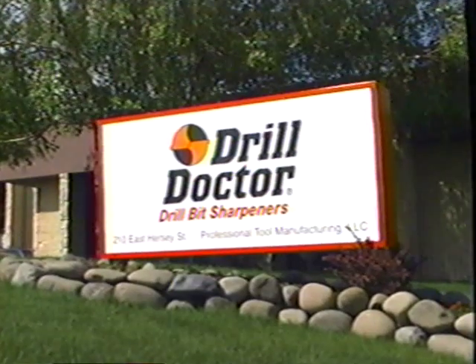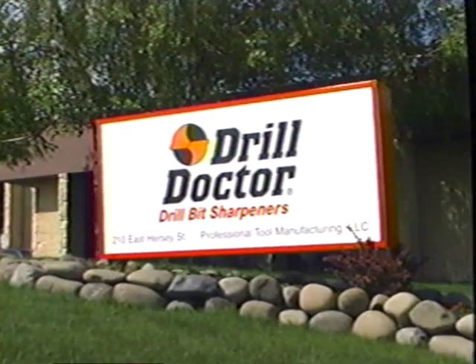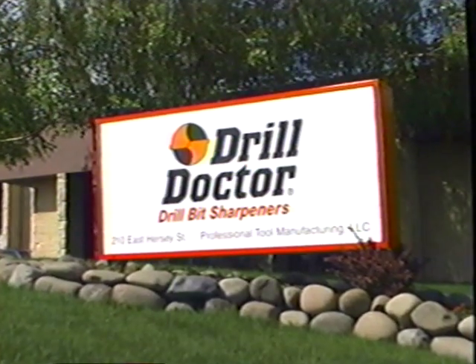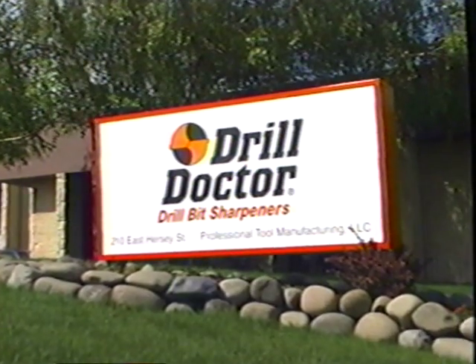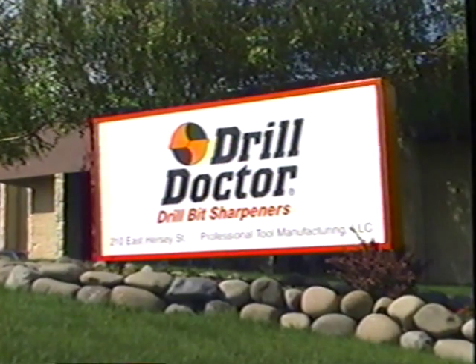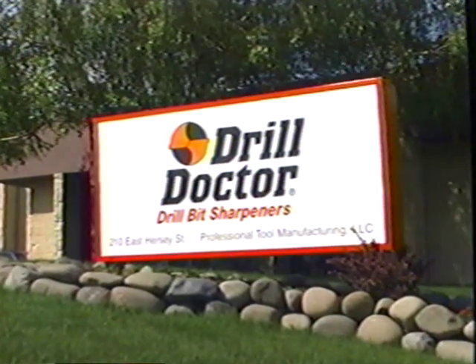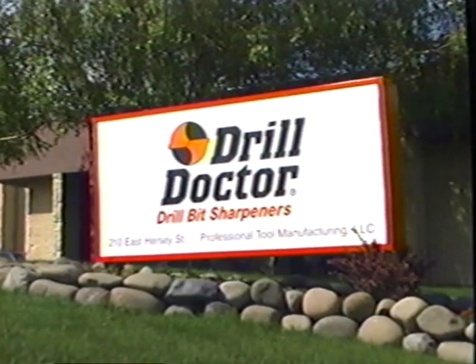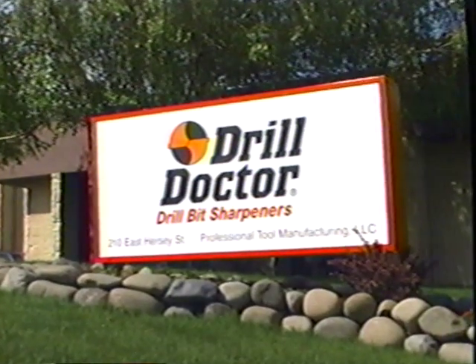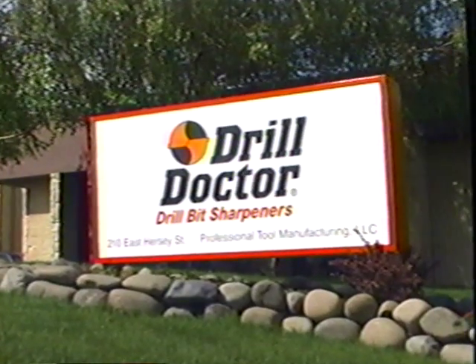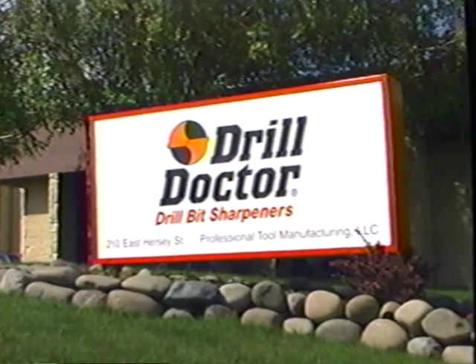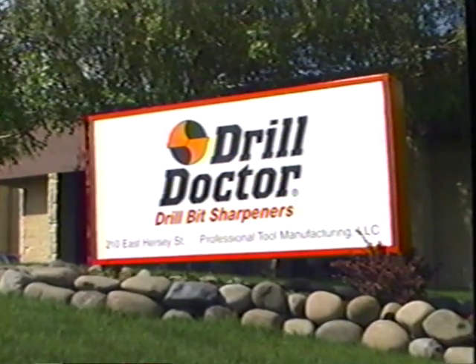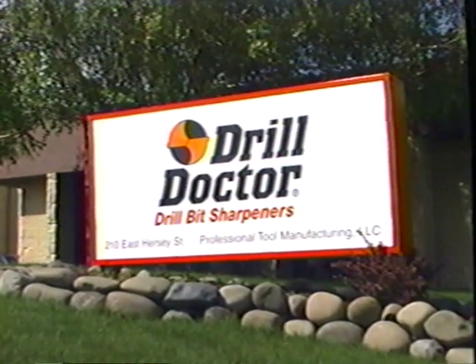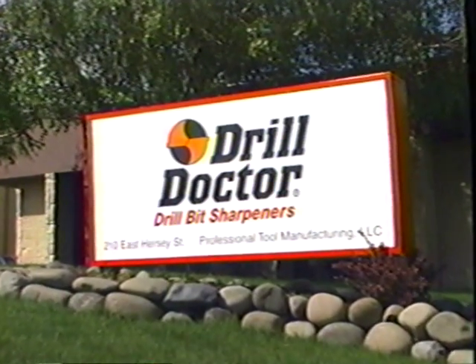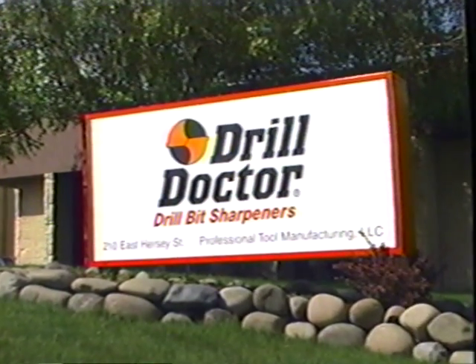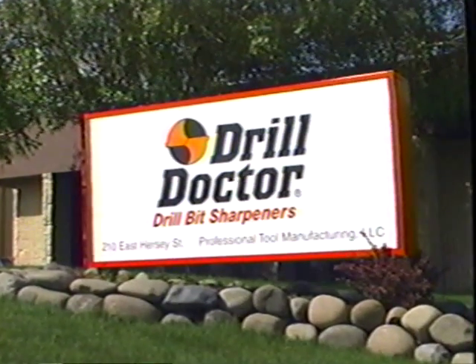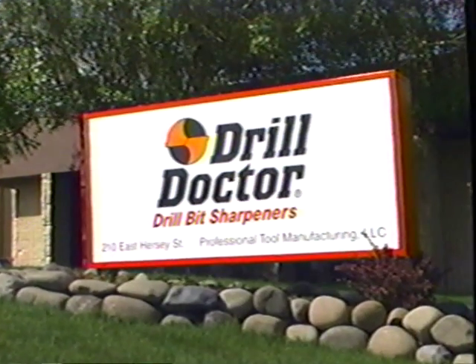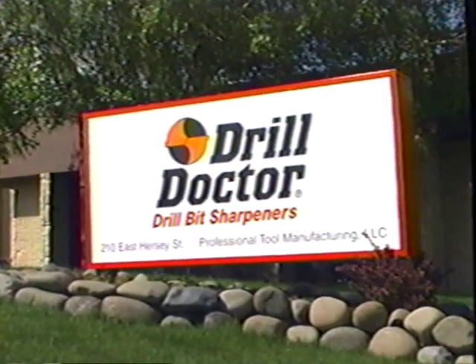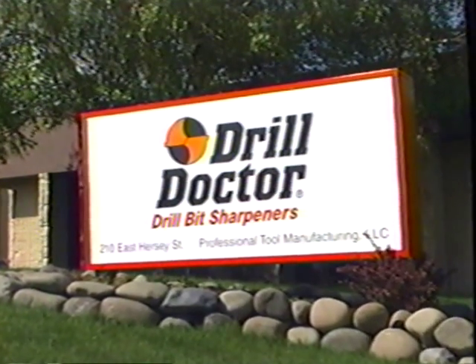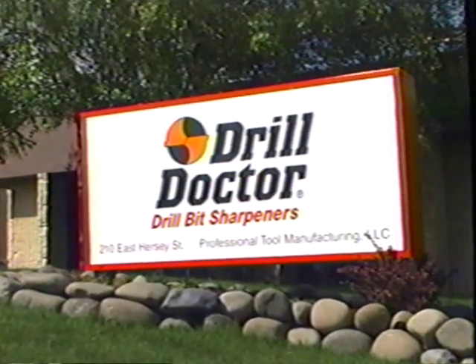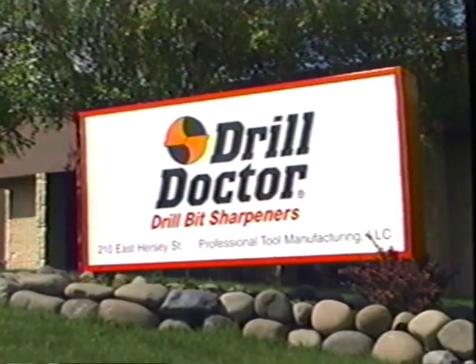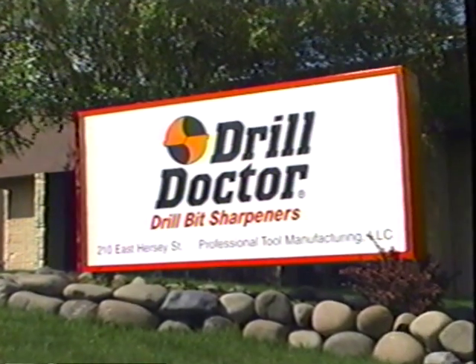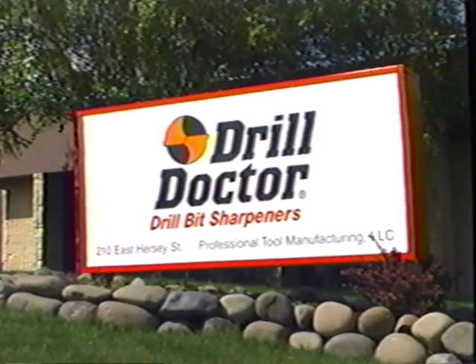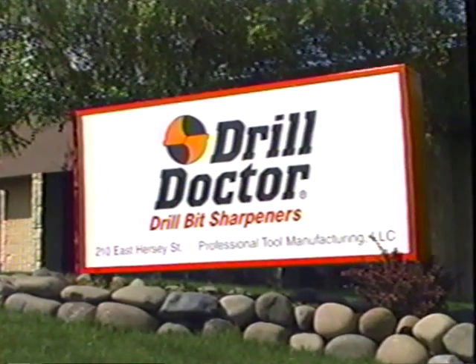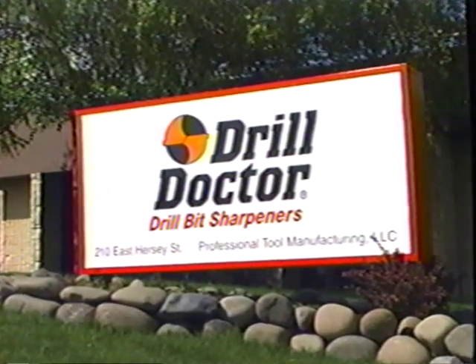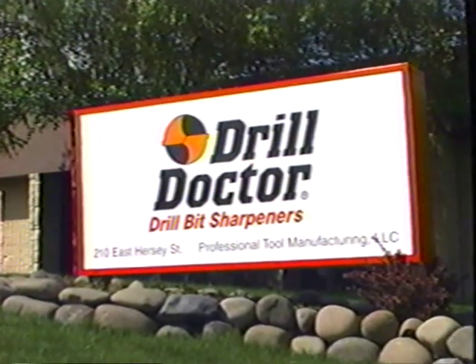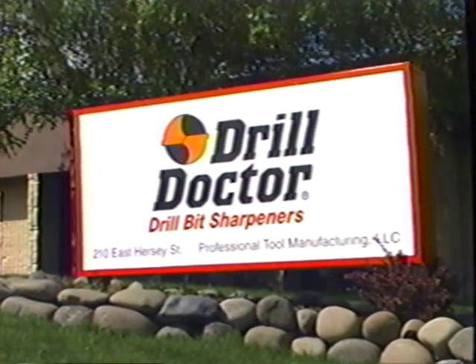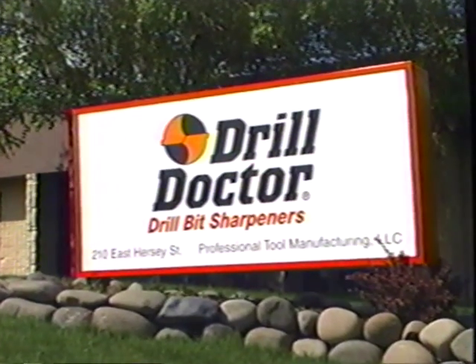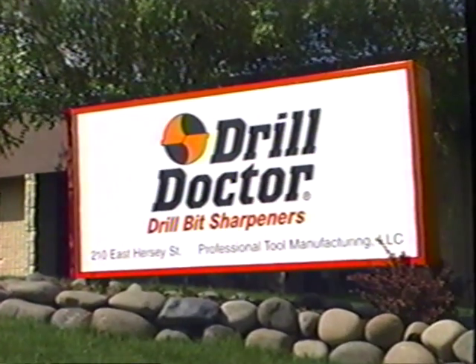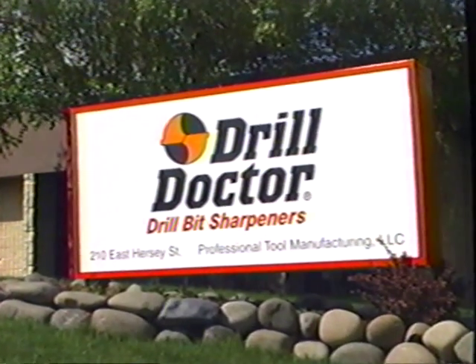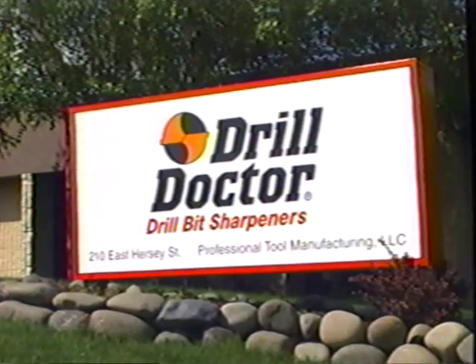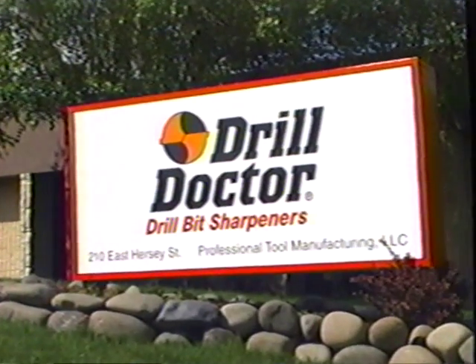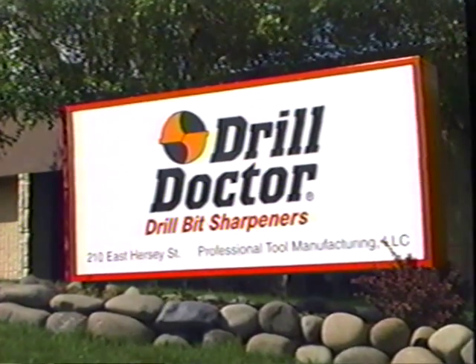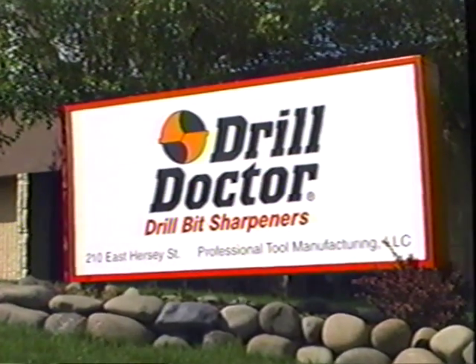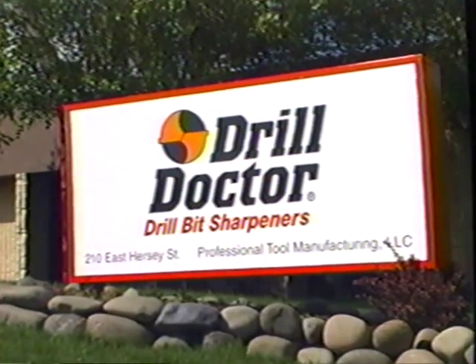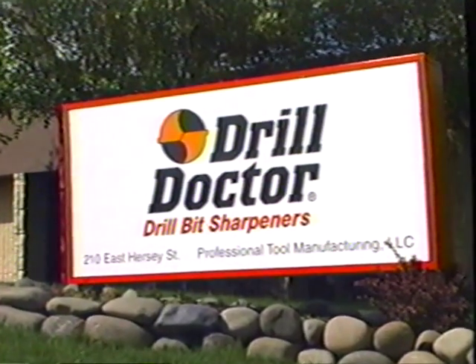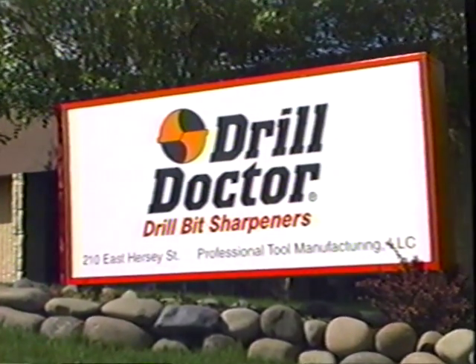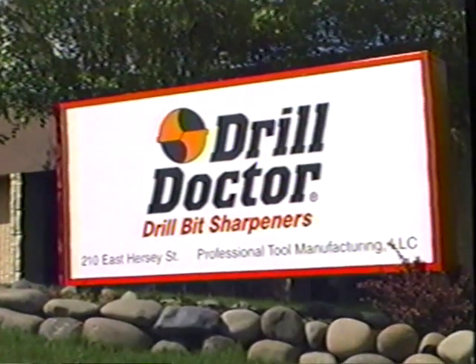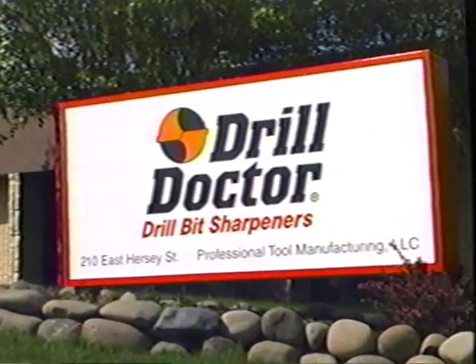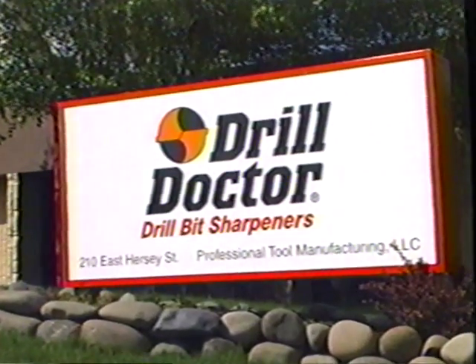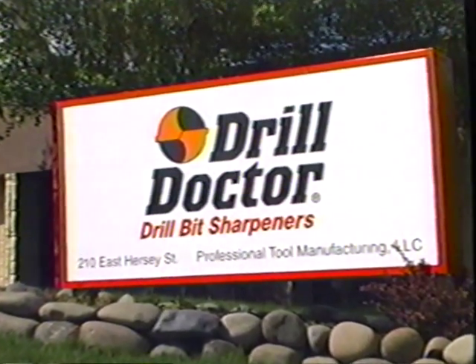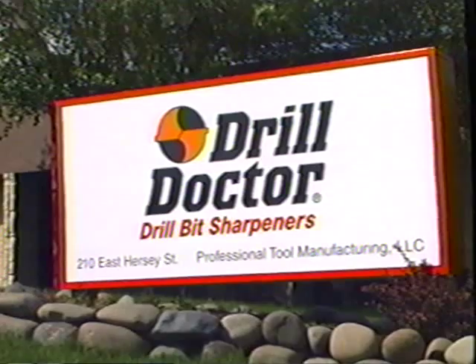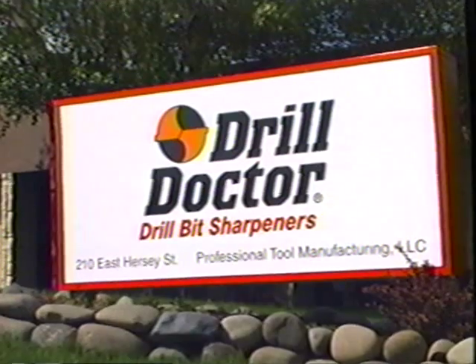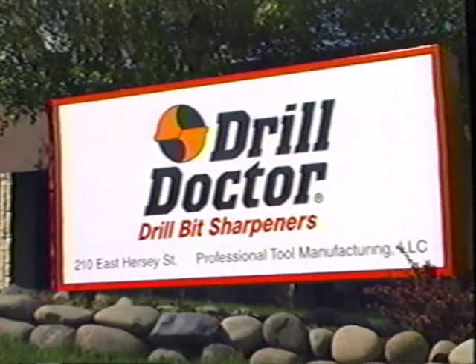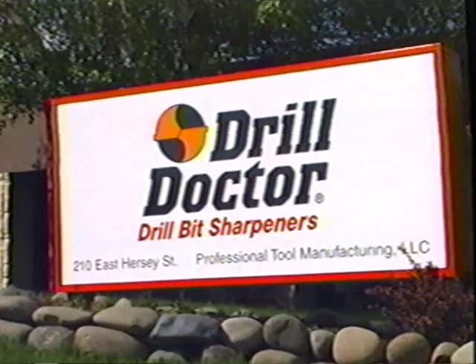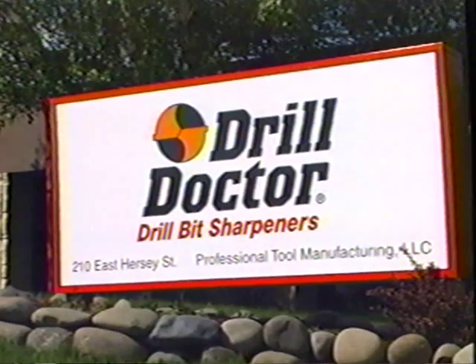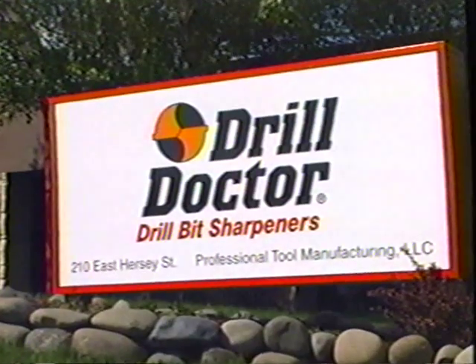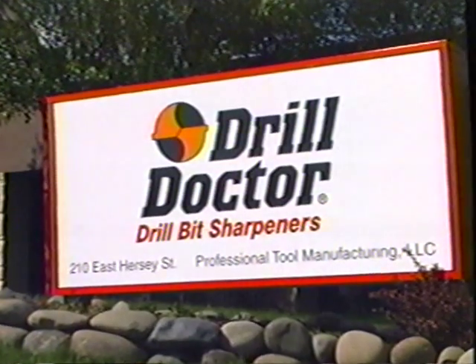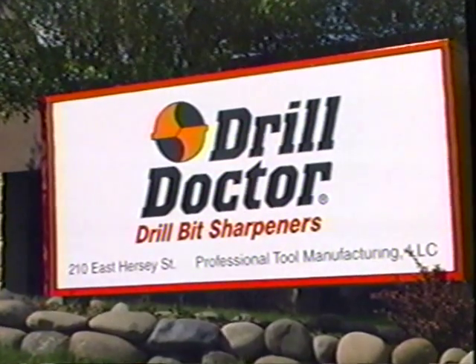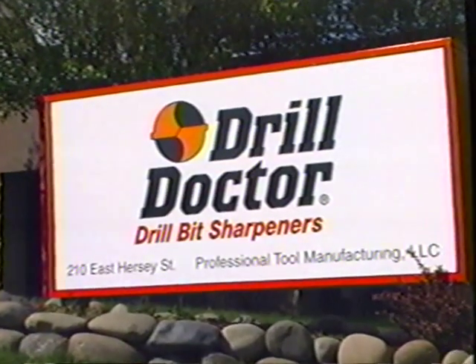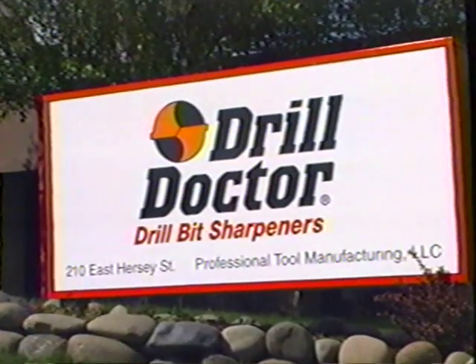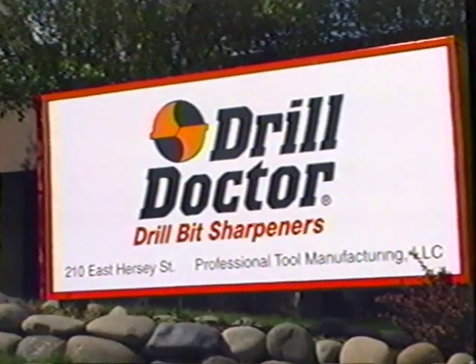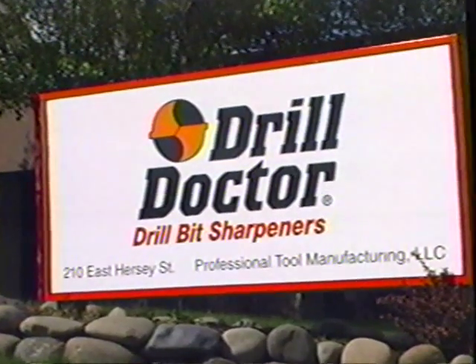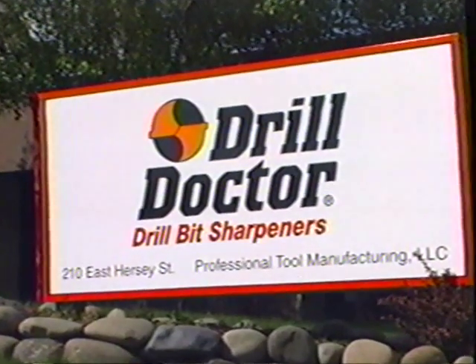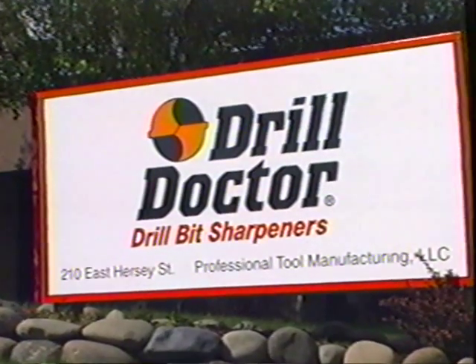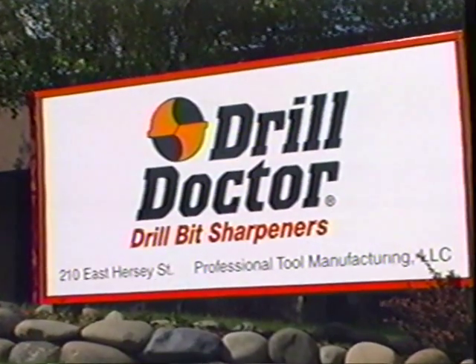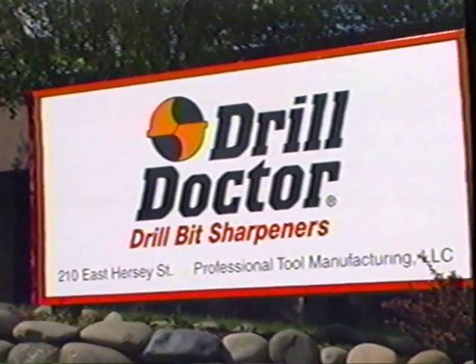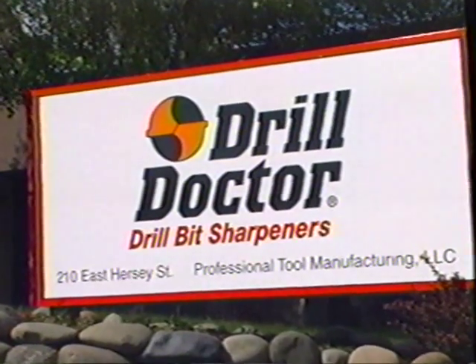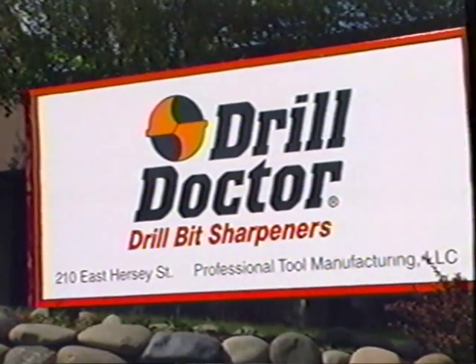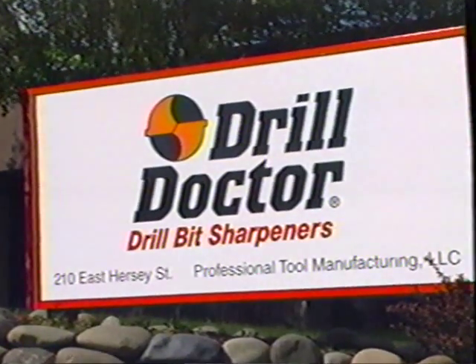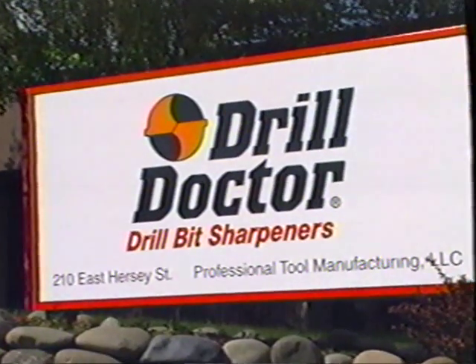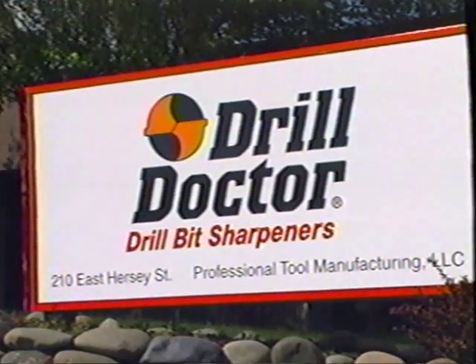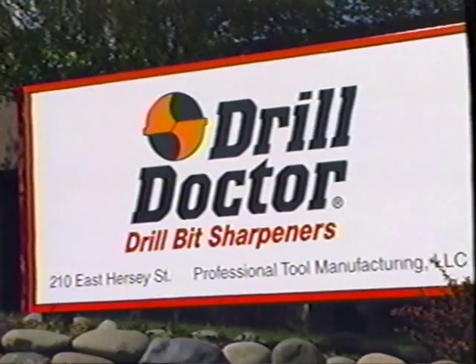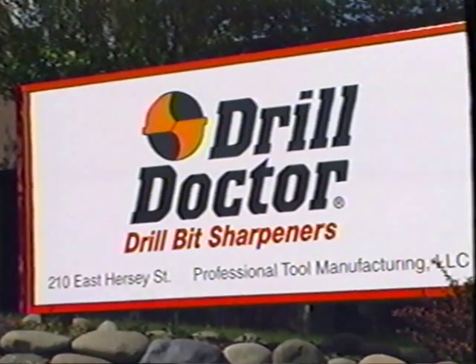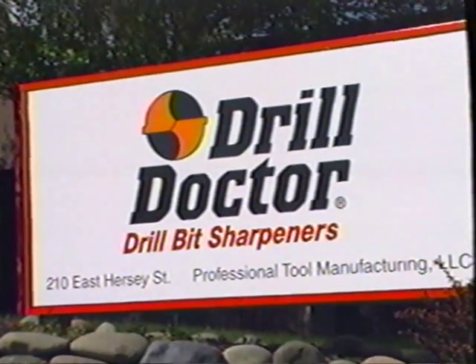Drill Doctor — the world's best drill bit sharpeners, proudly made in Ashland, Oregon, USA.